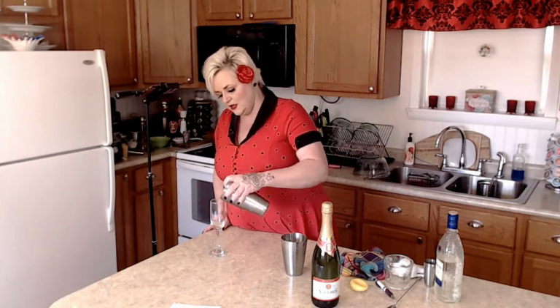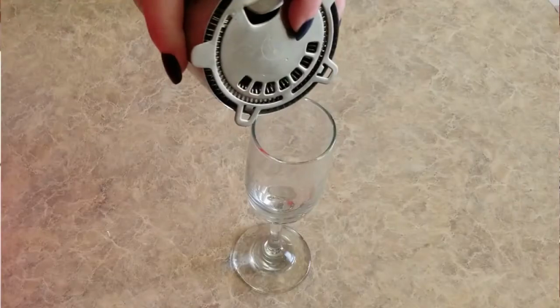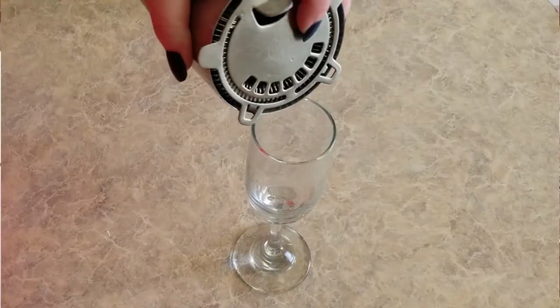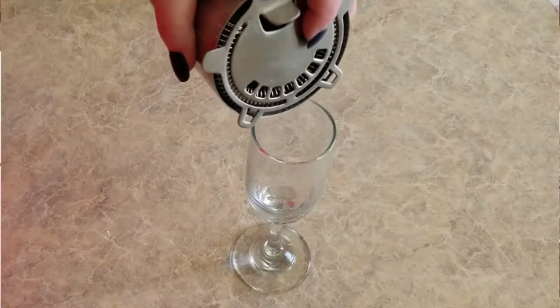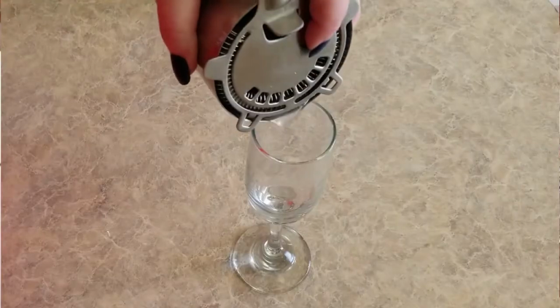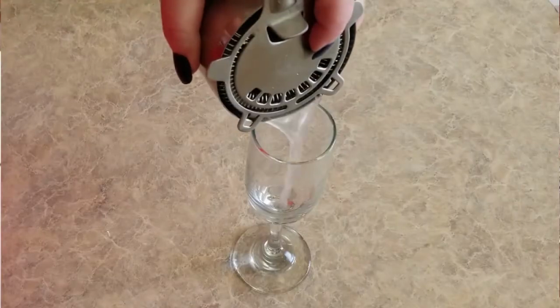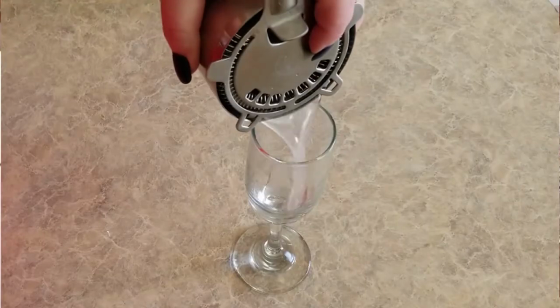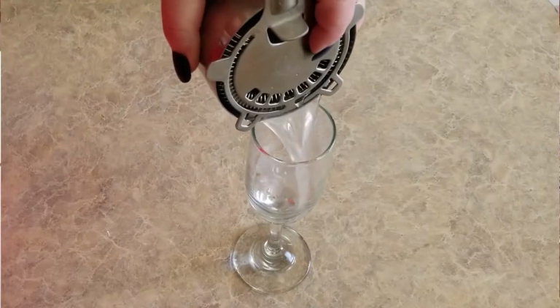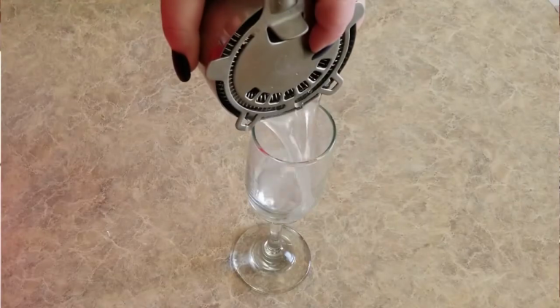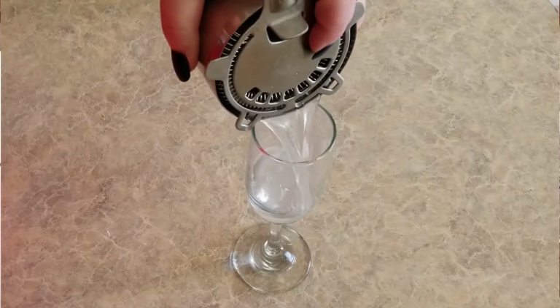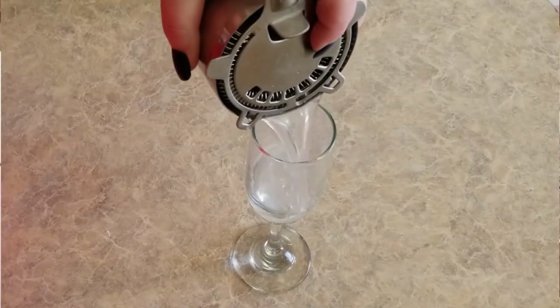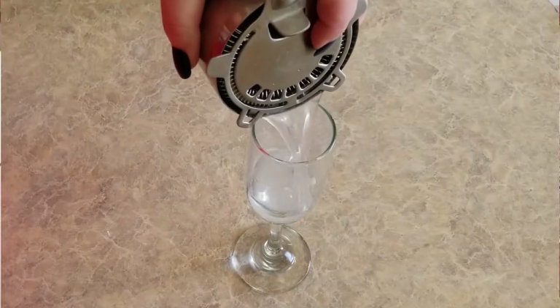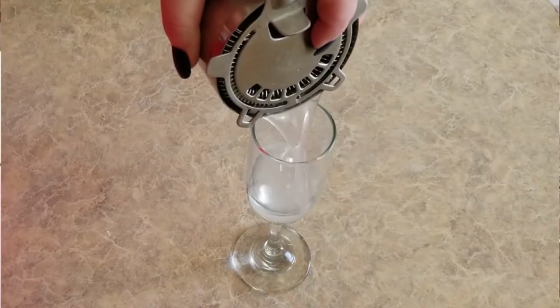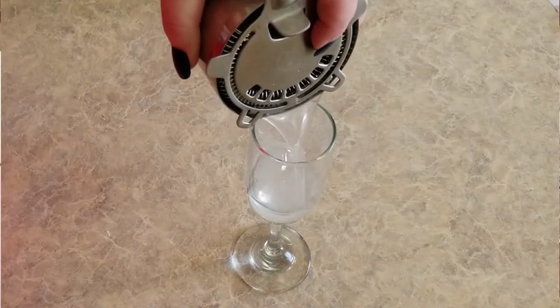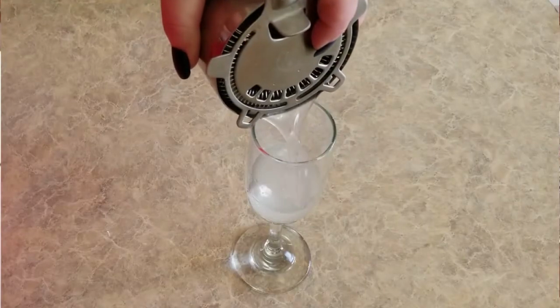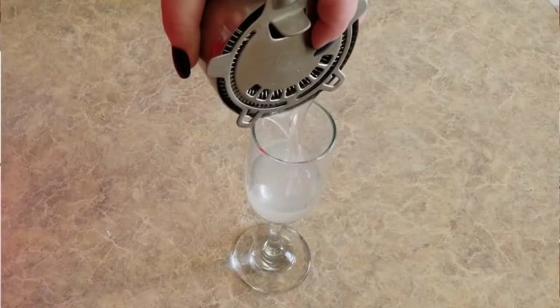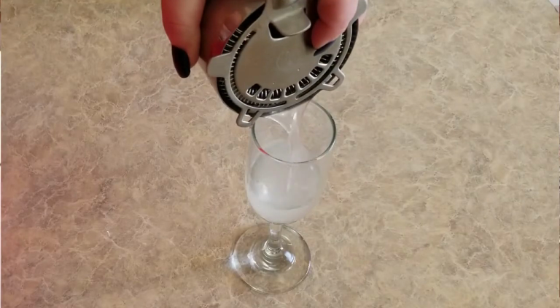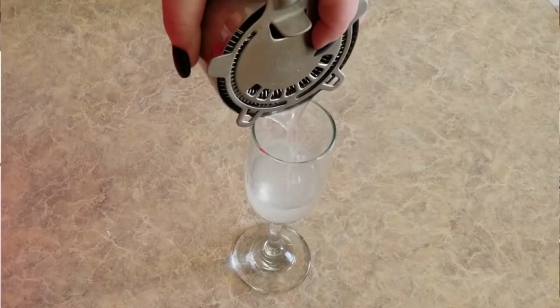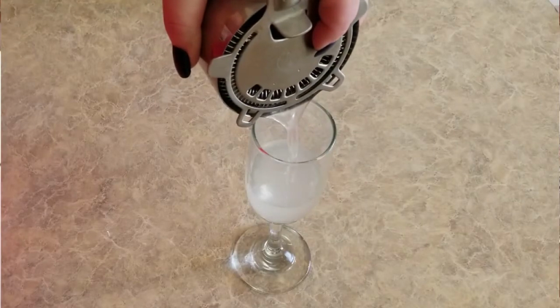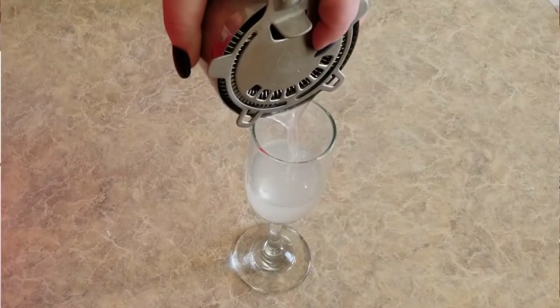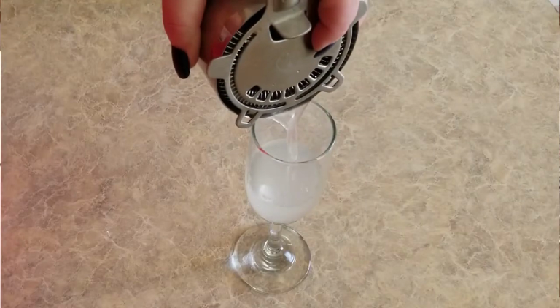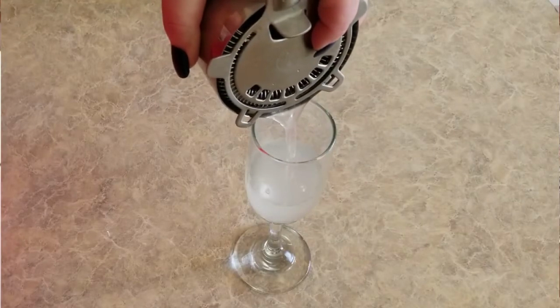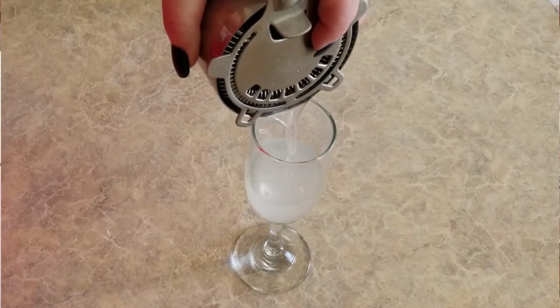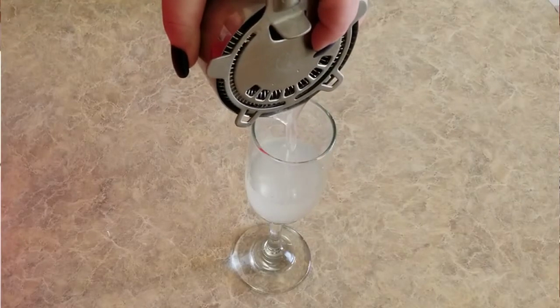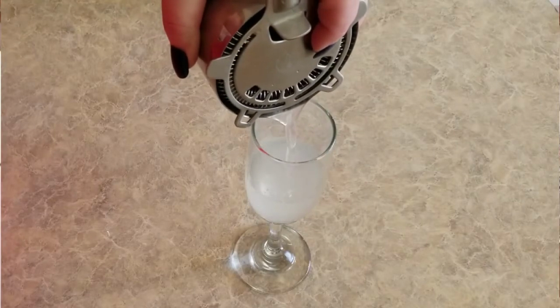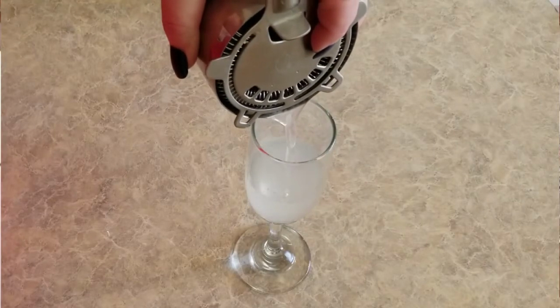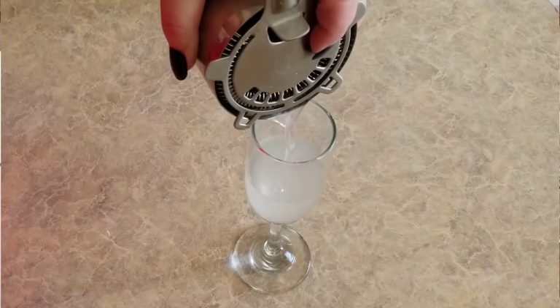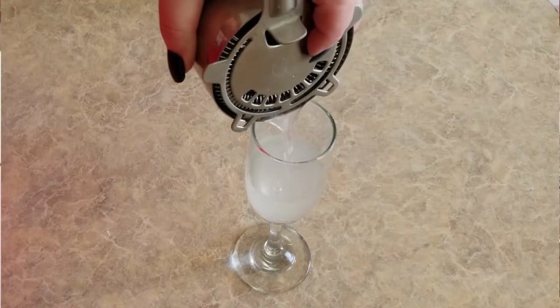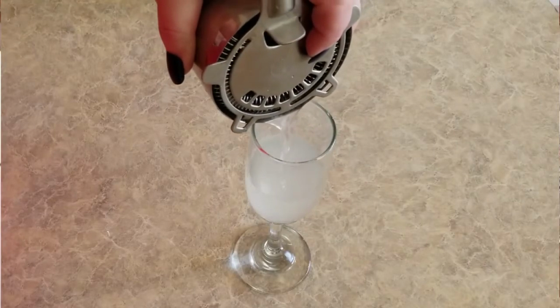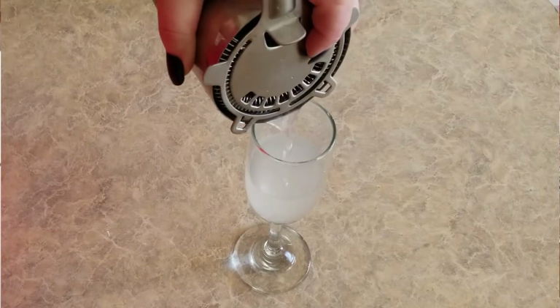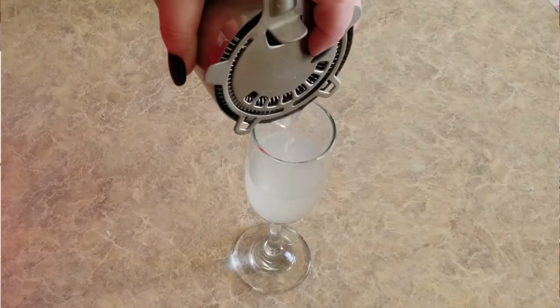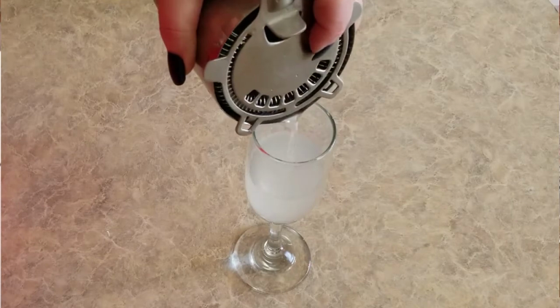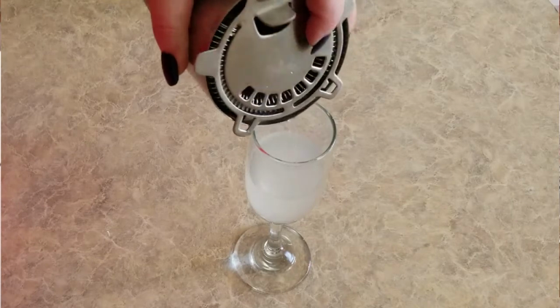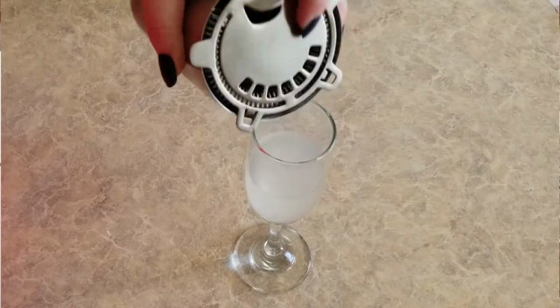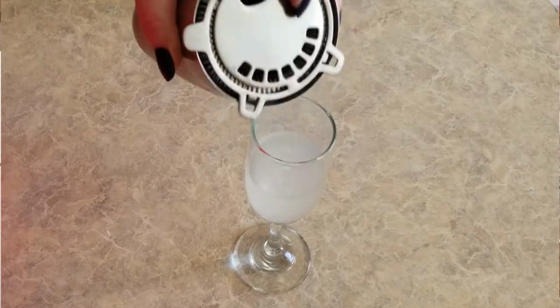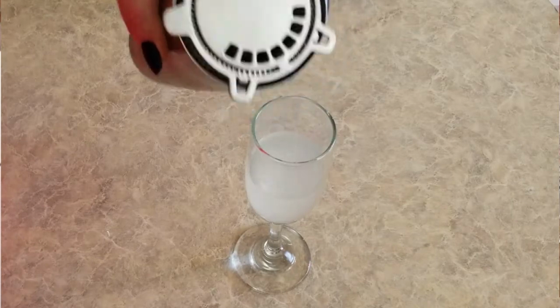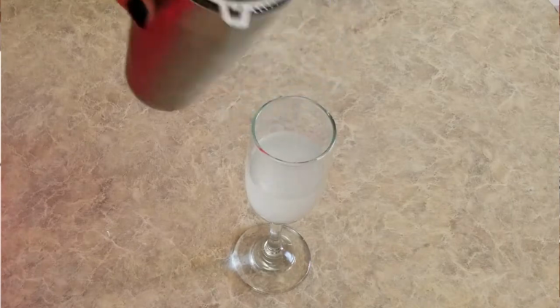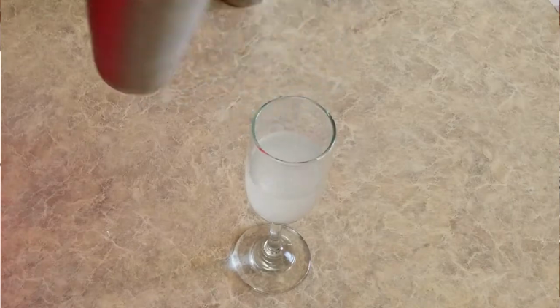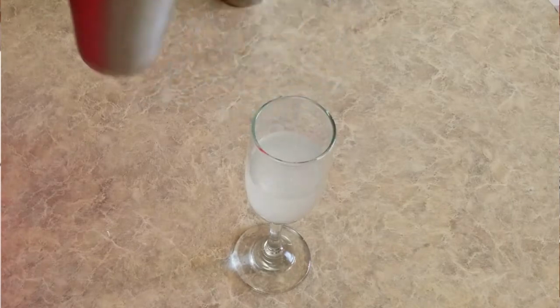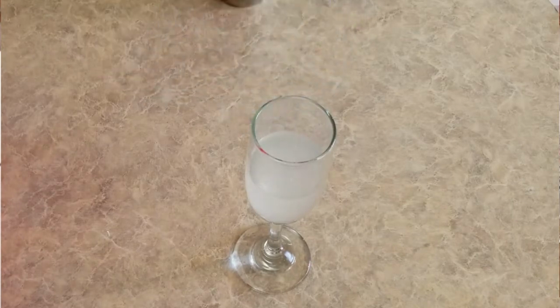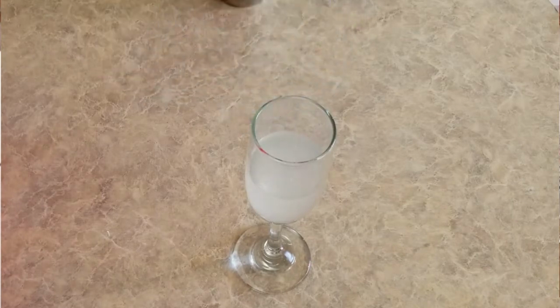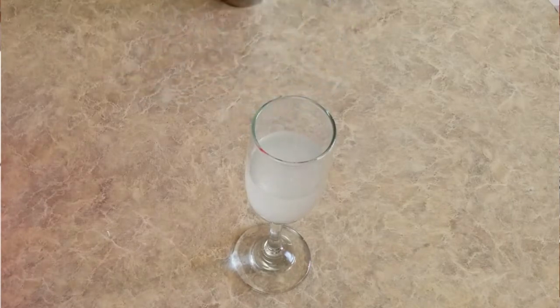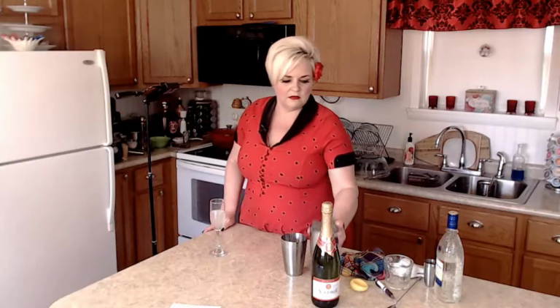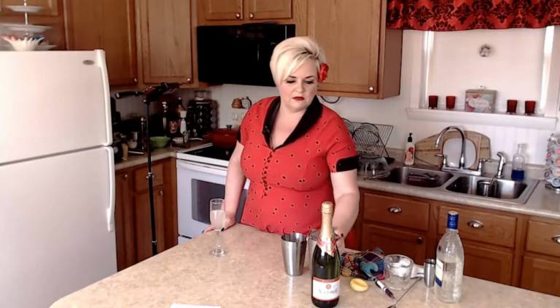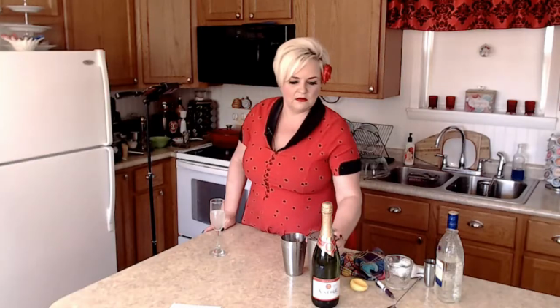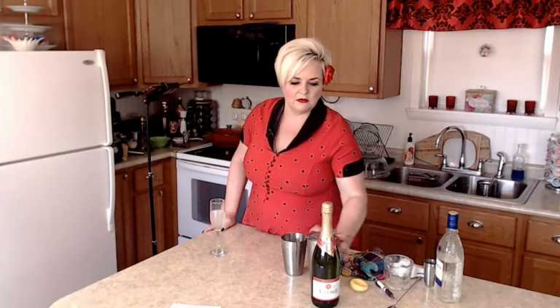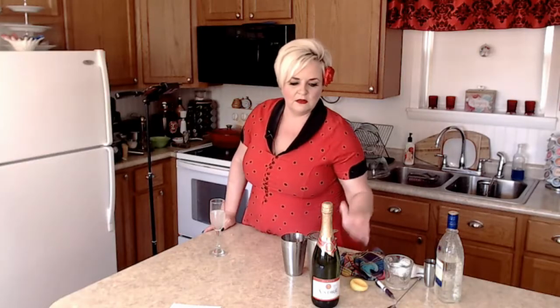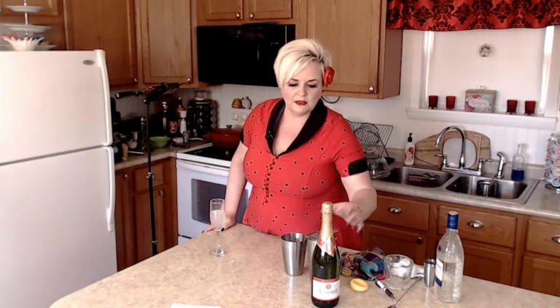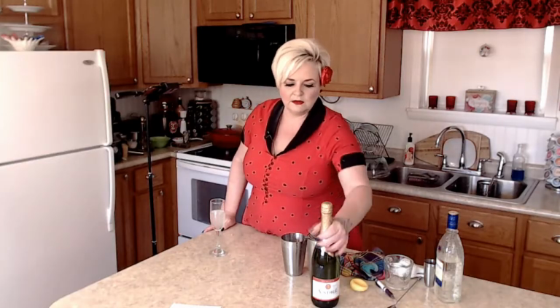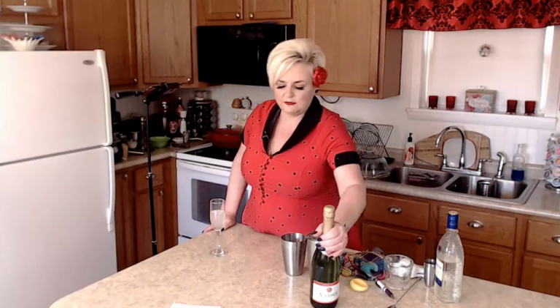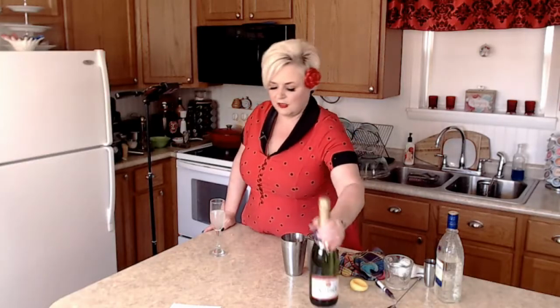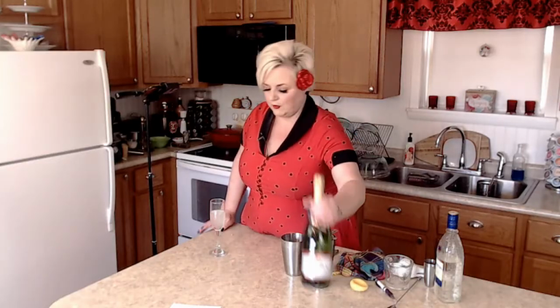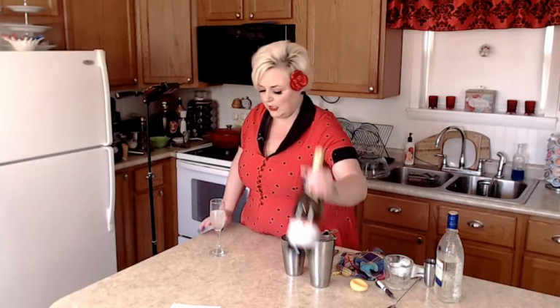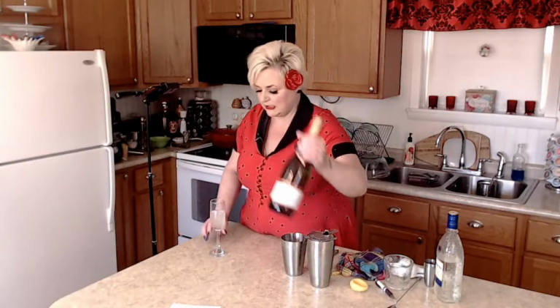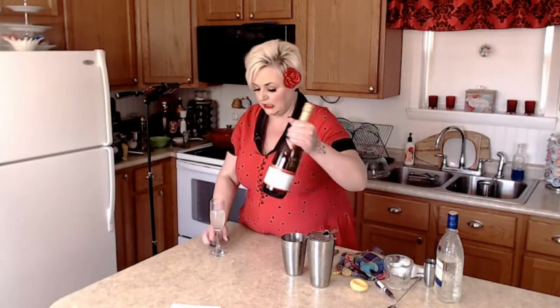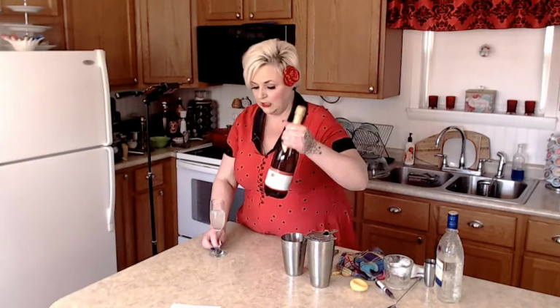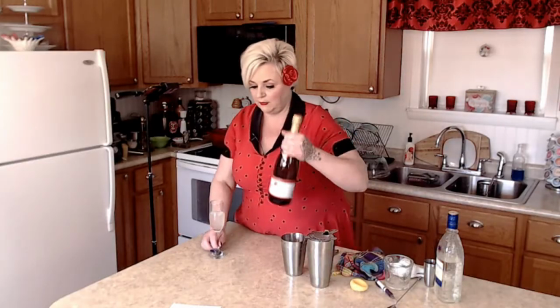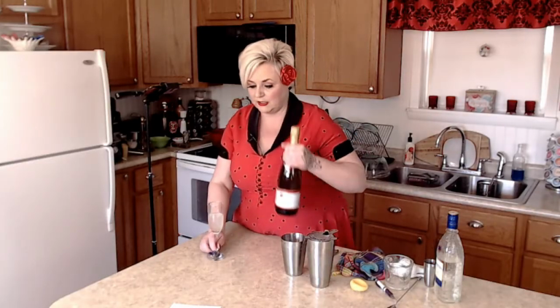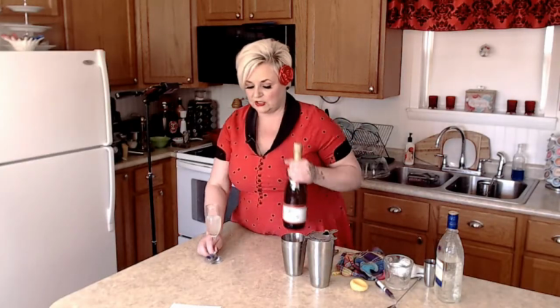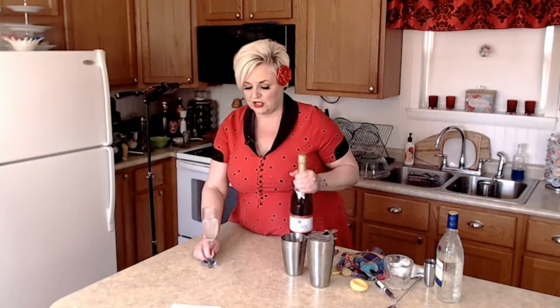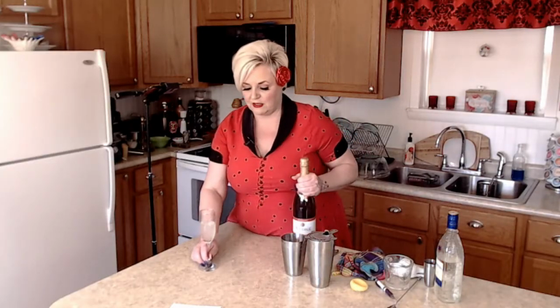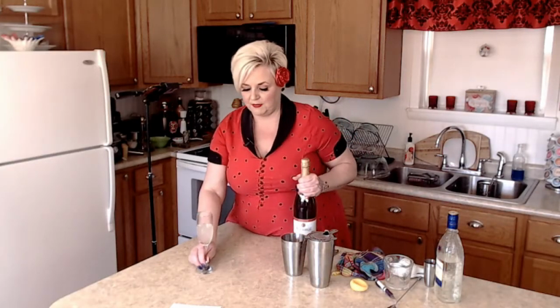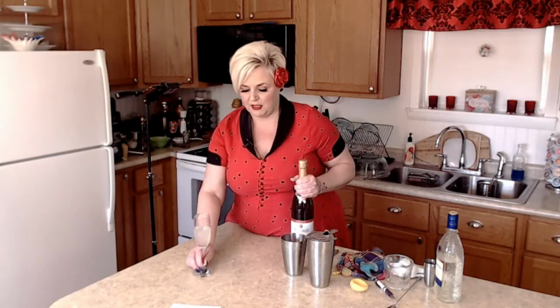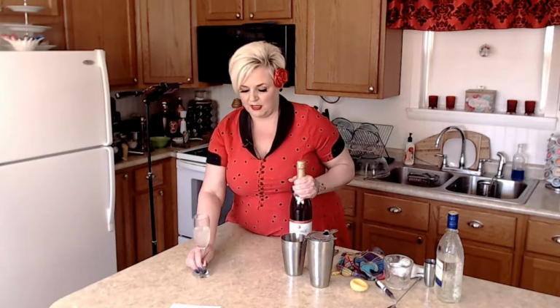So we're going to strain it in here. And then the other thing we need is a little bit of champagne.